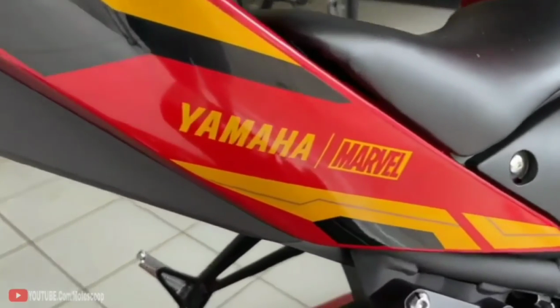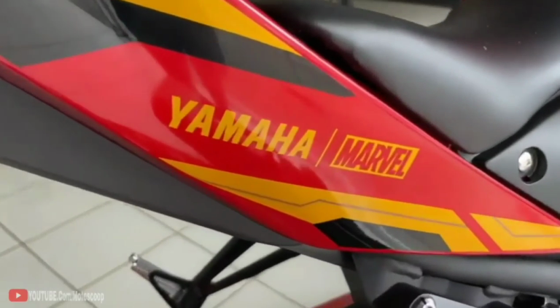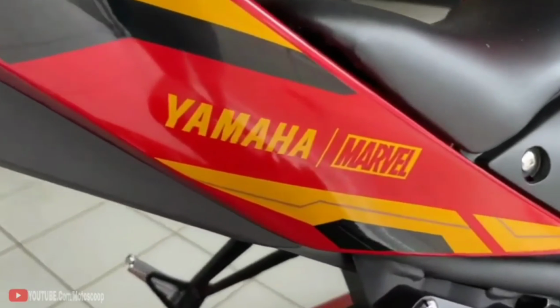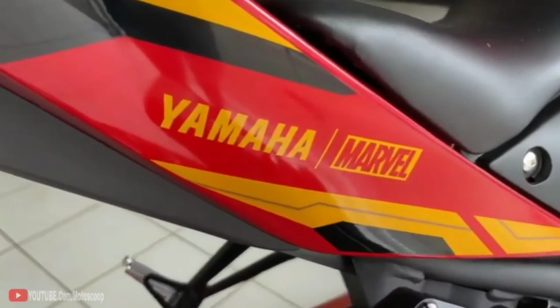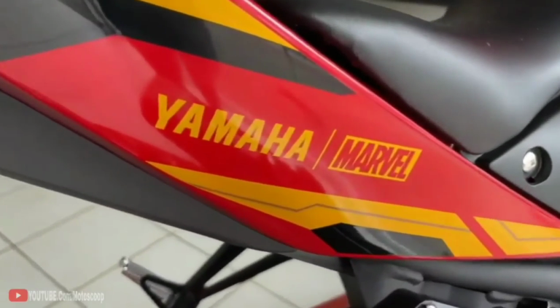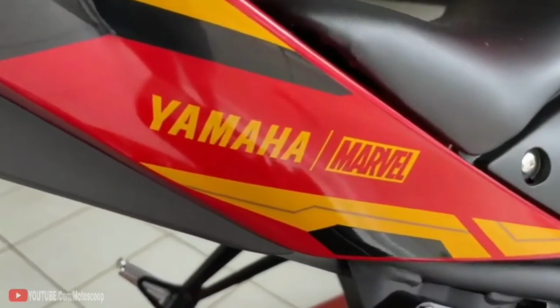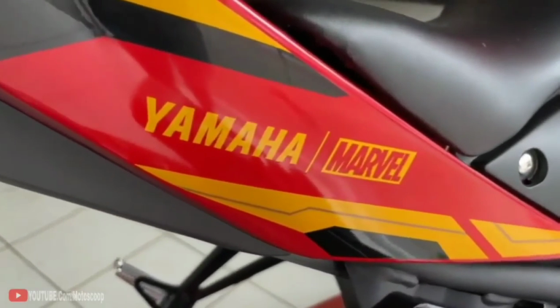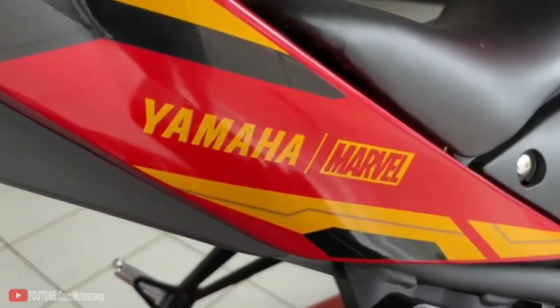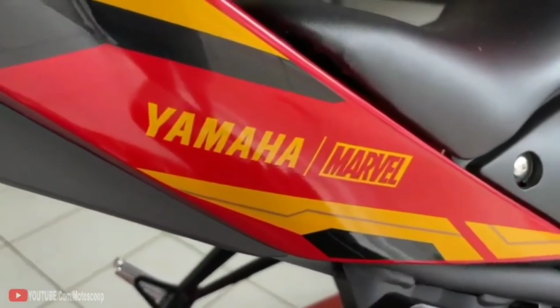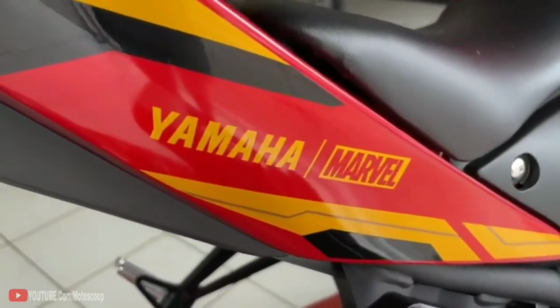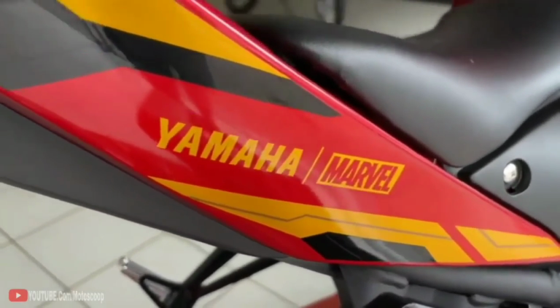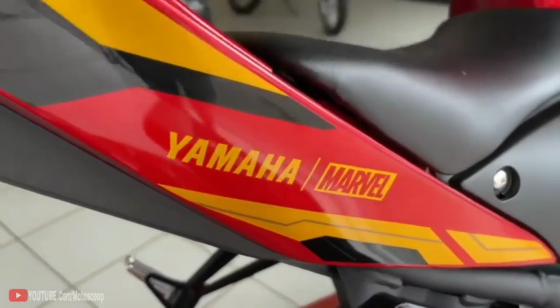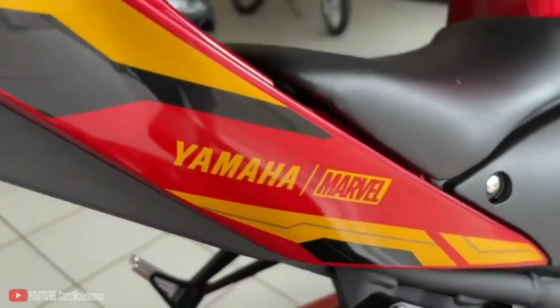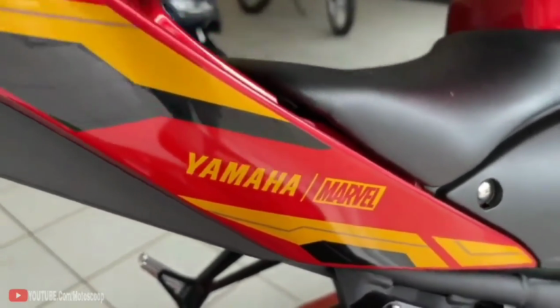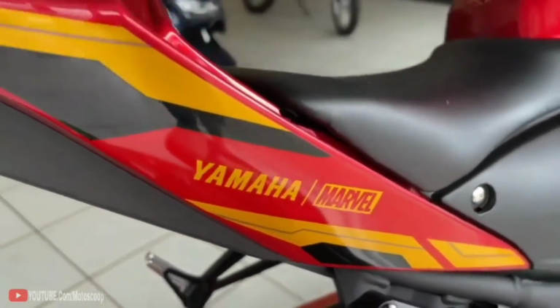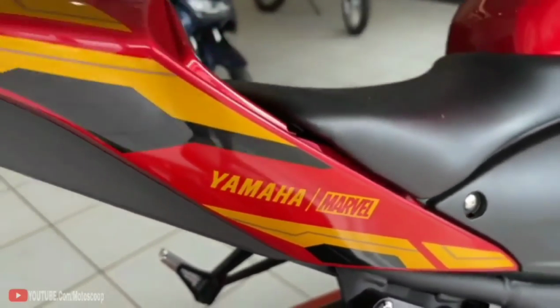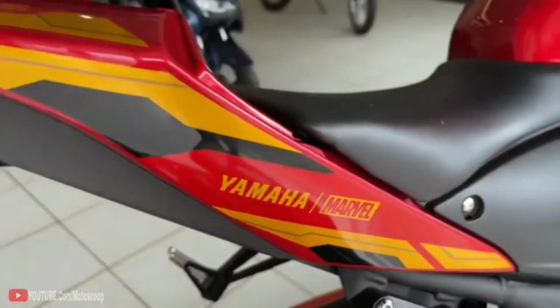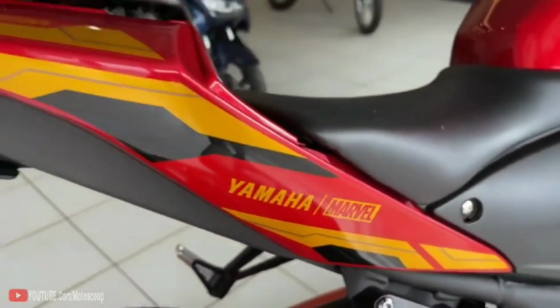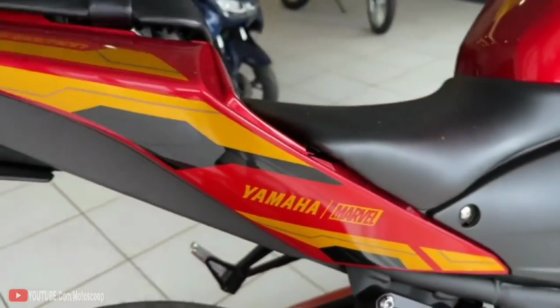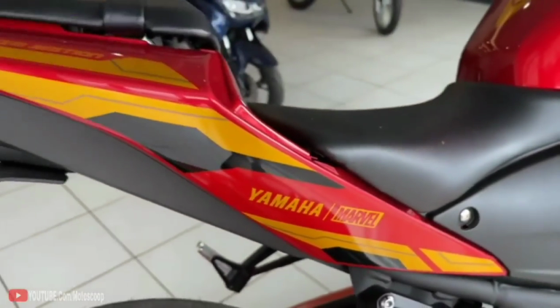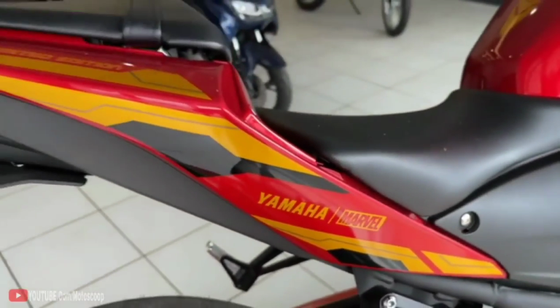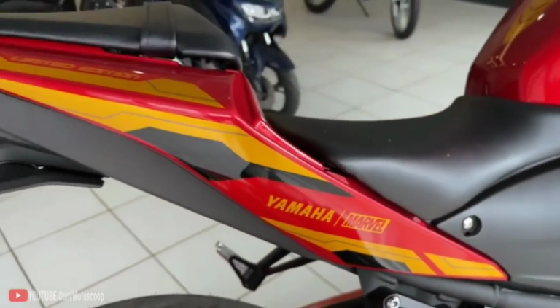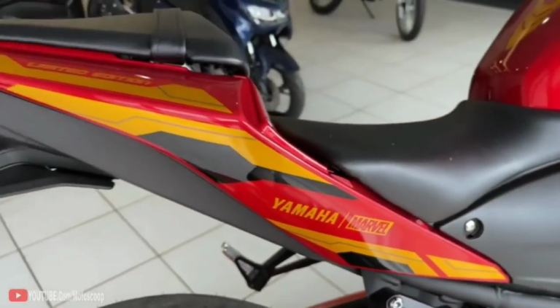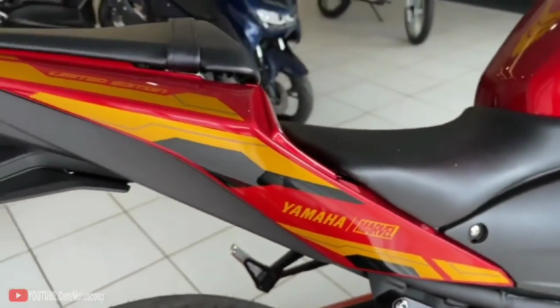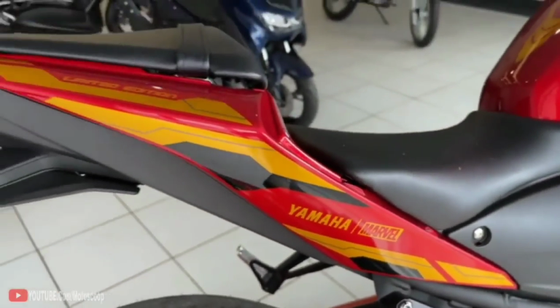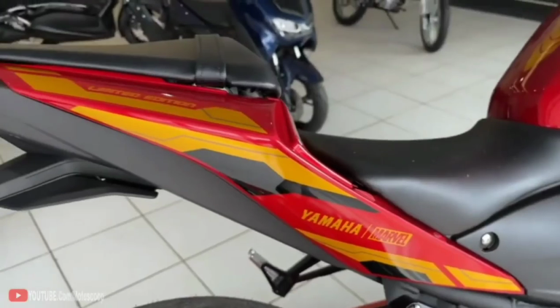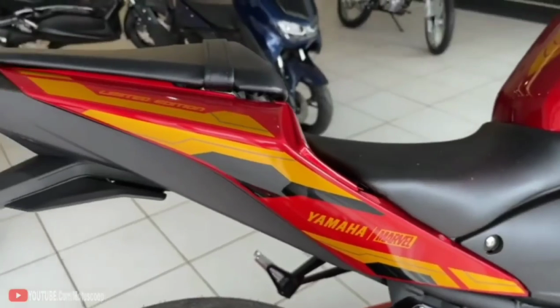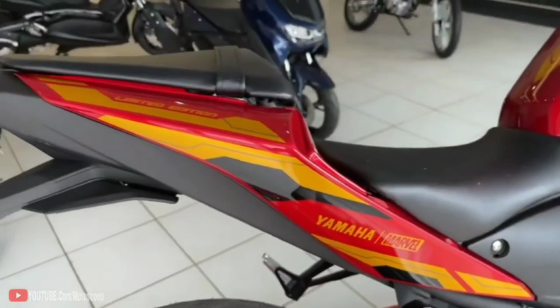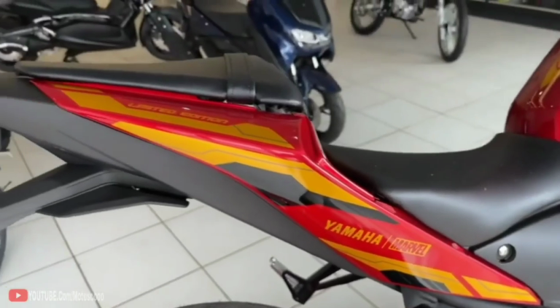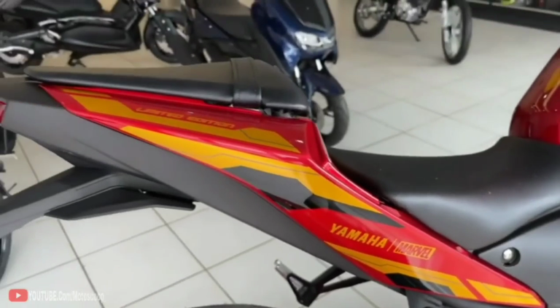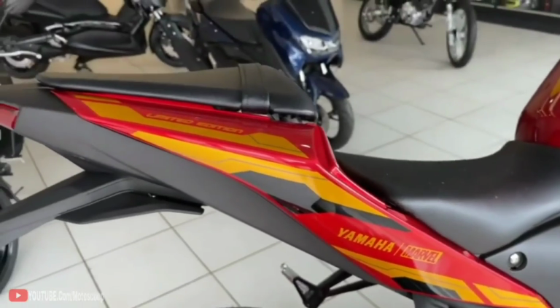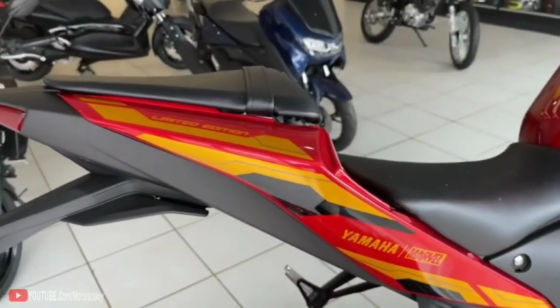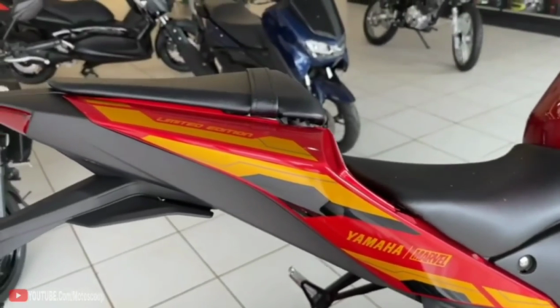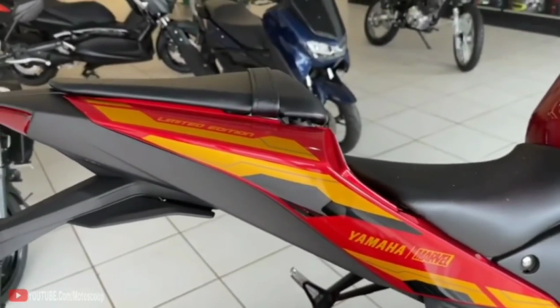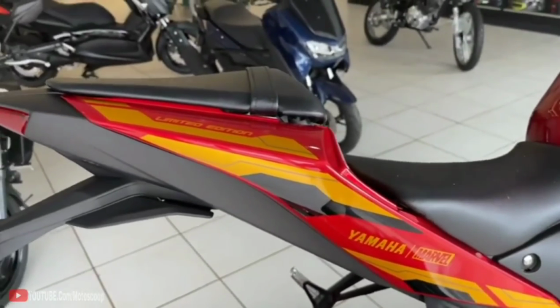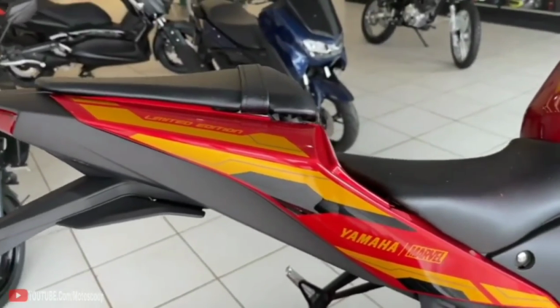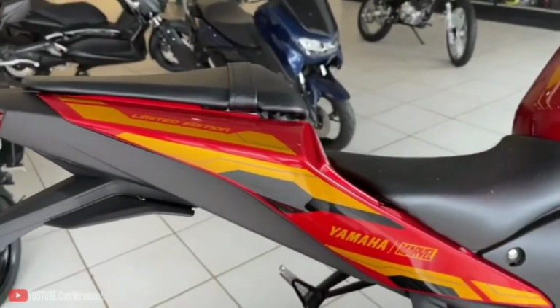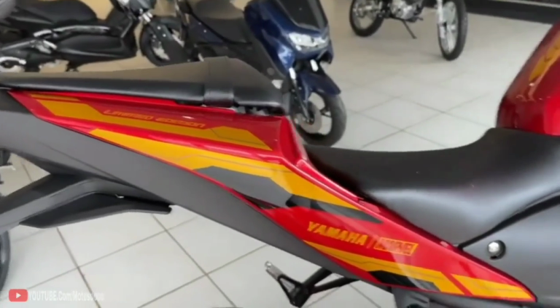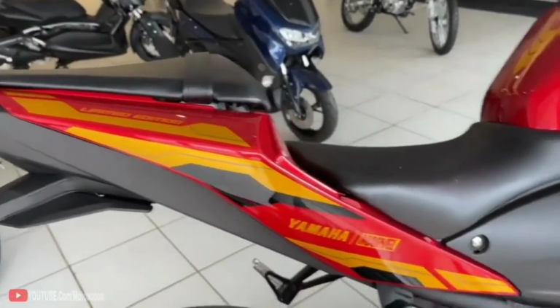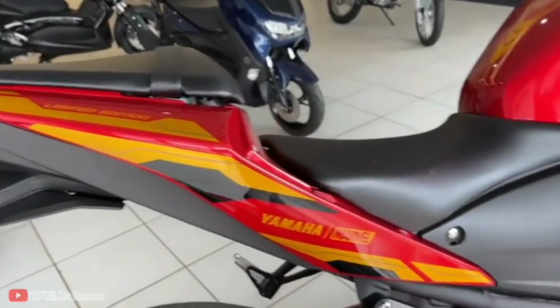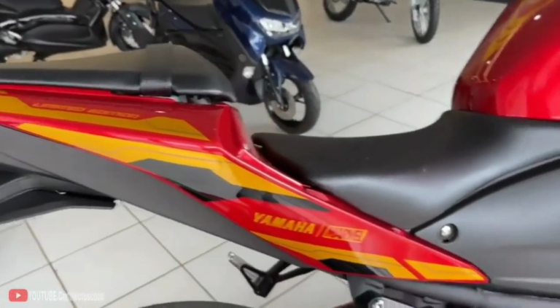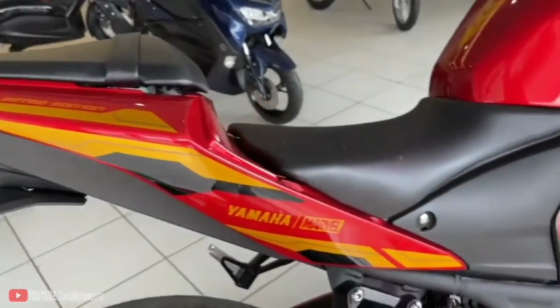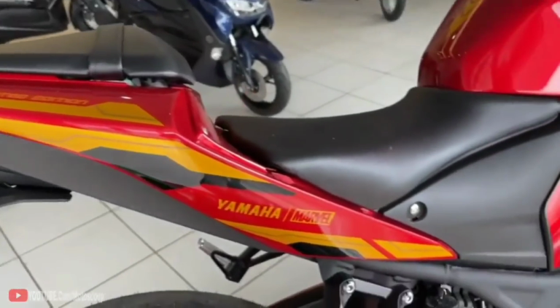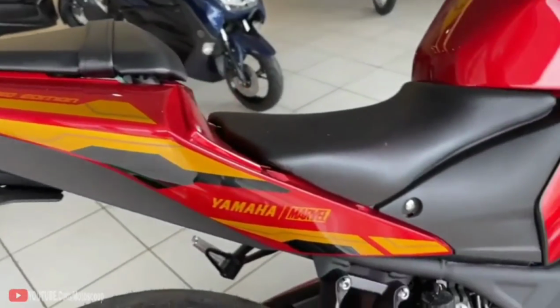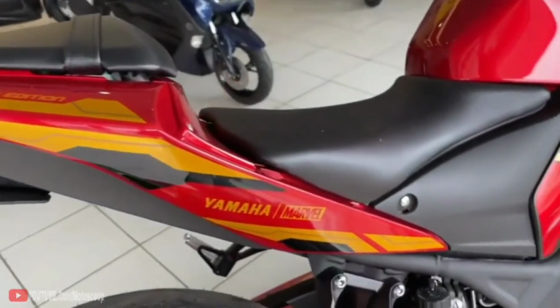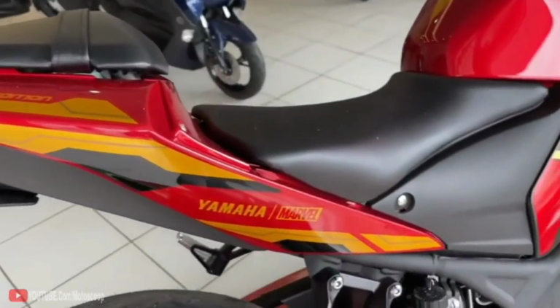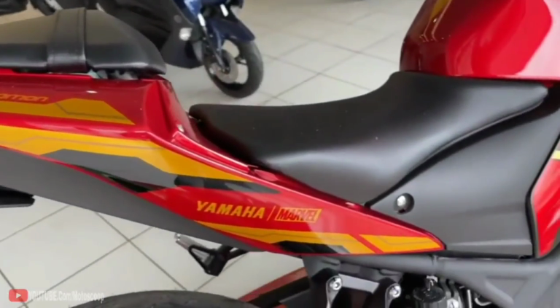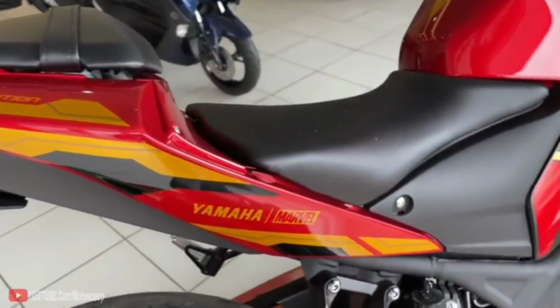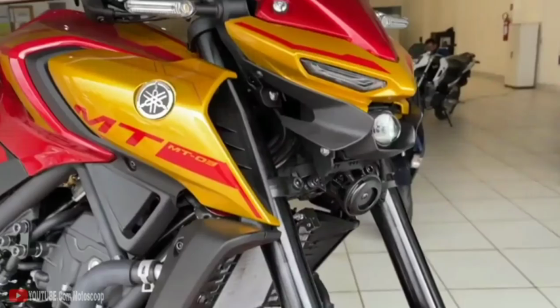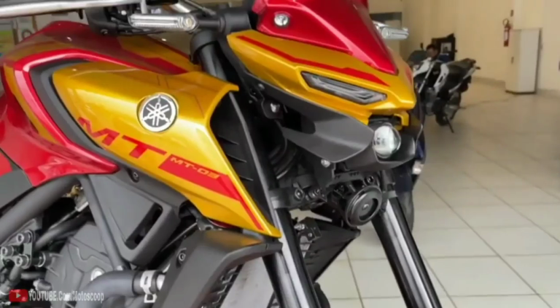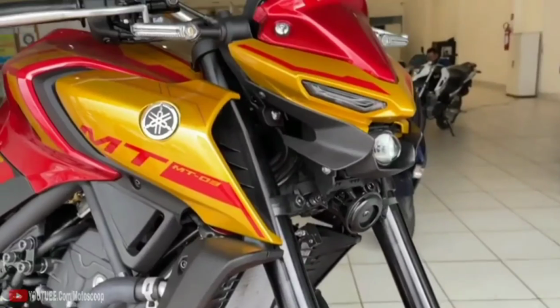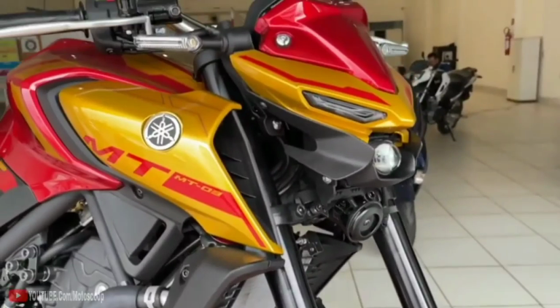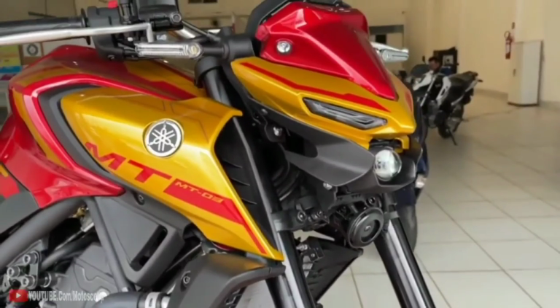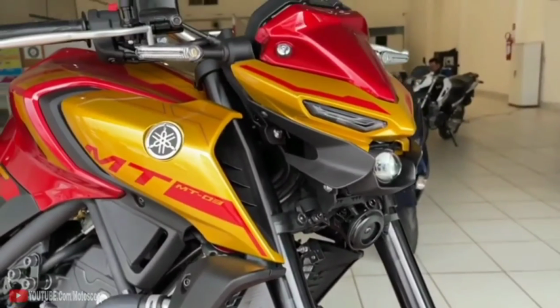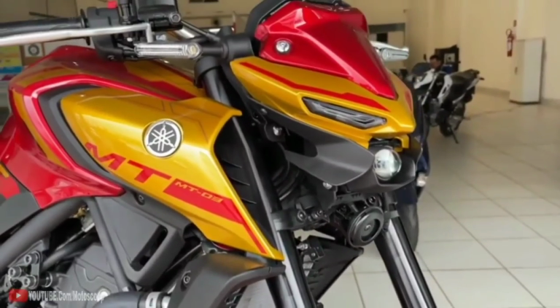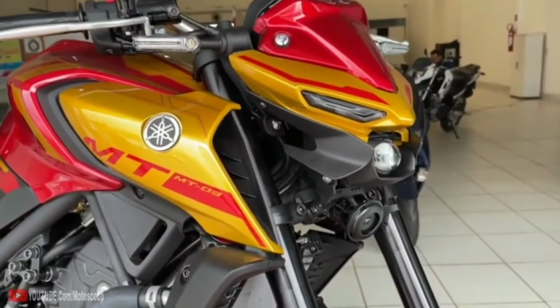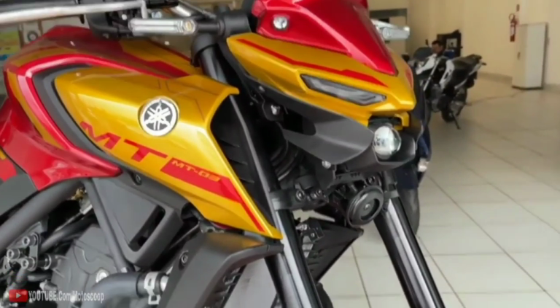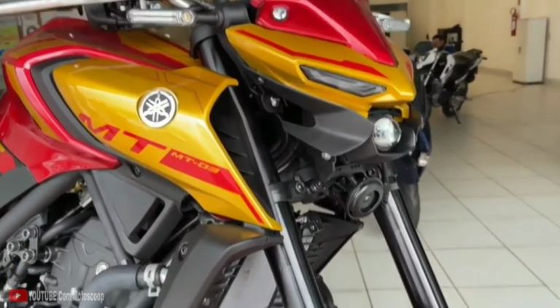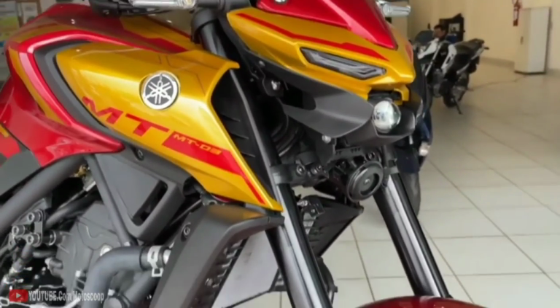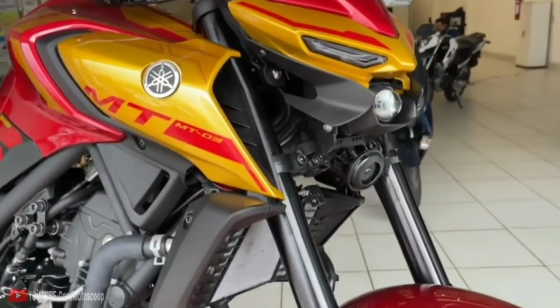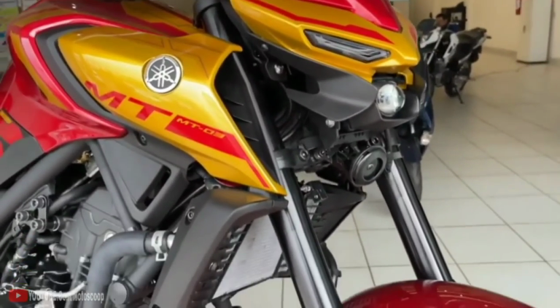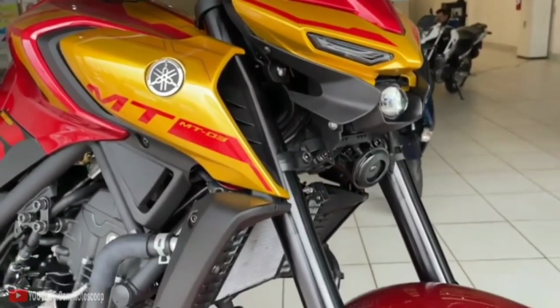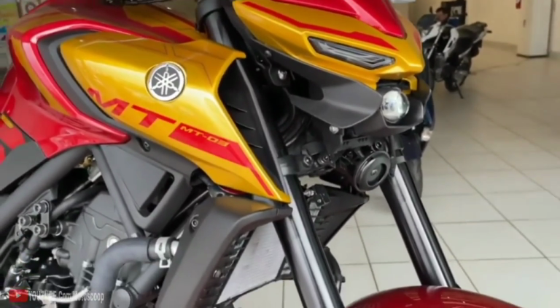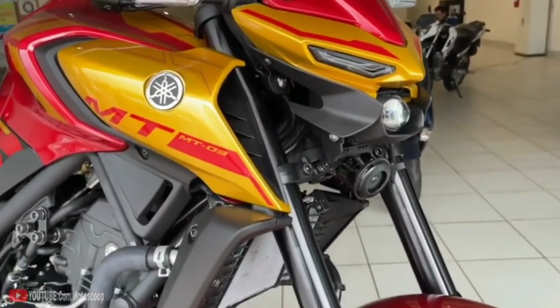Pros: aggressive design, smooth and refined engine. Cons: pillion comfort, slightly stiff ride quality.